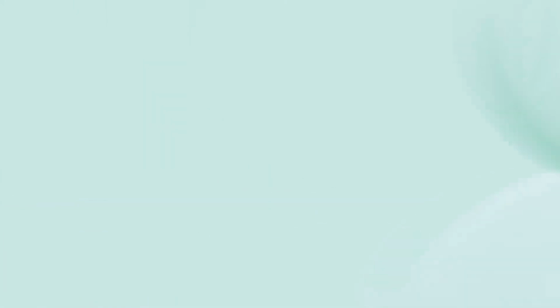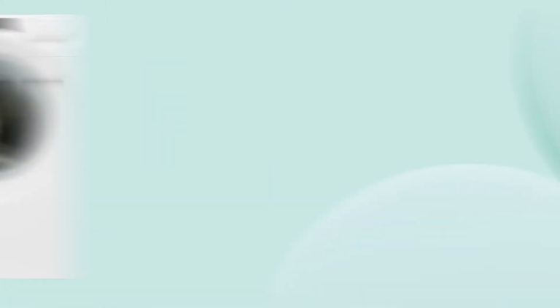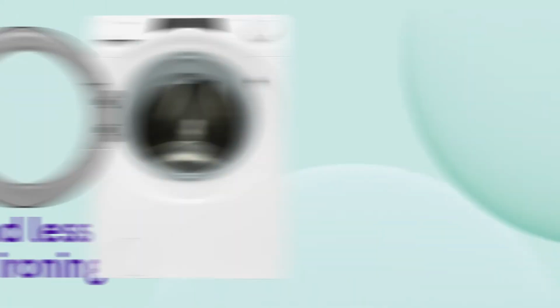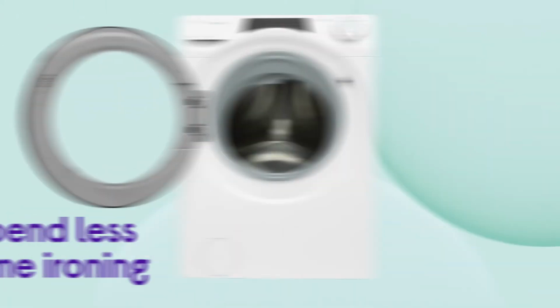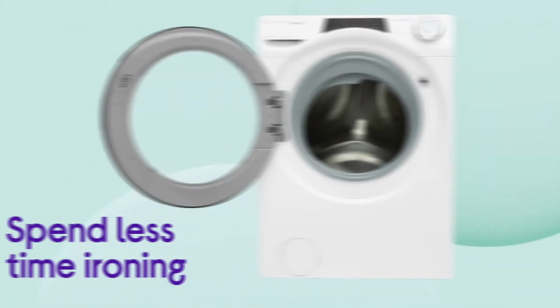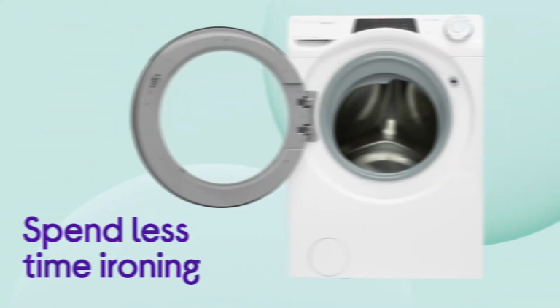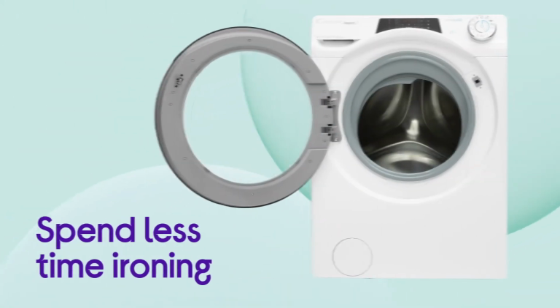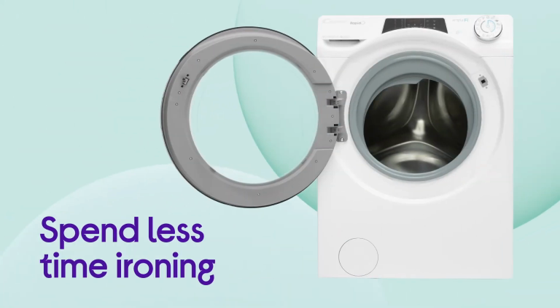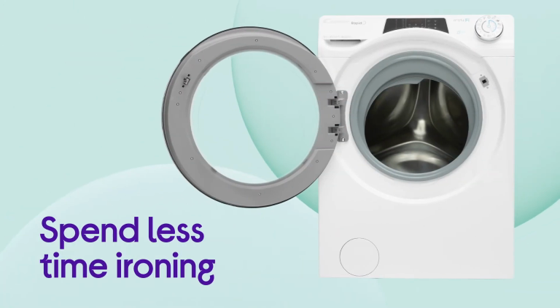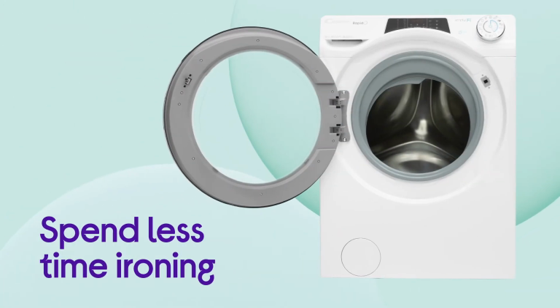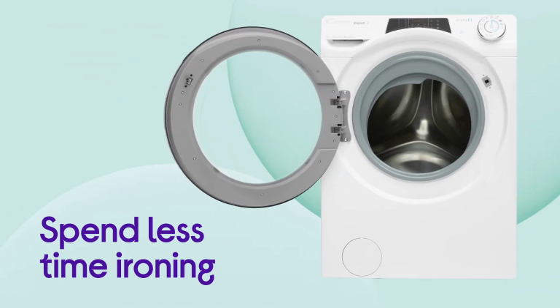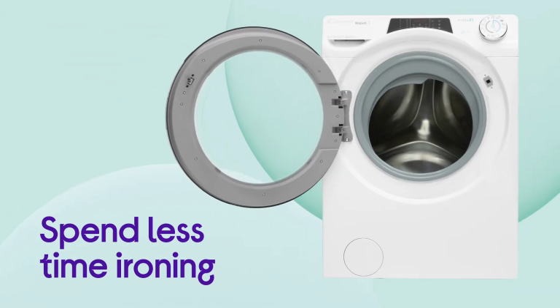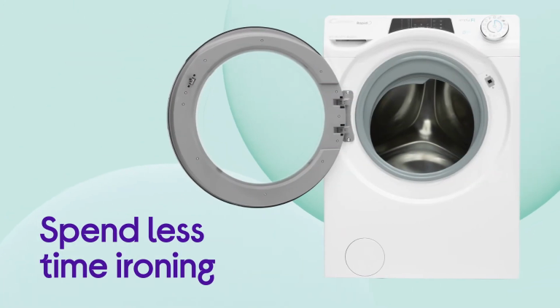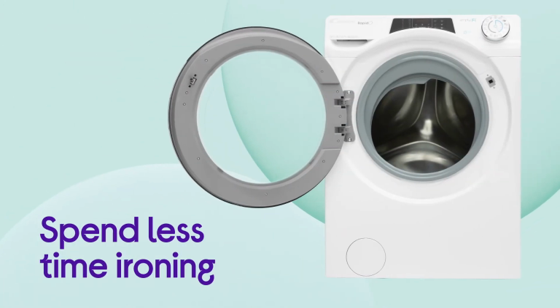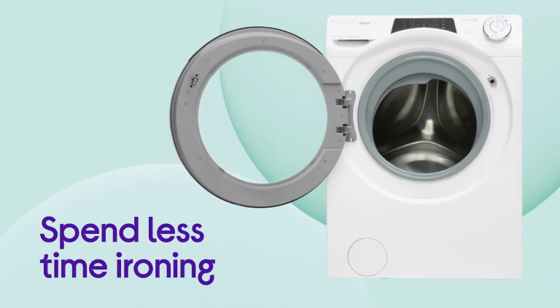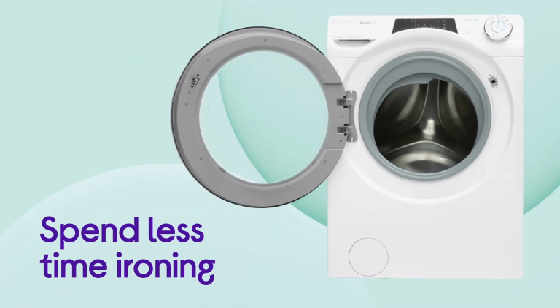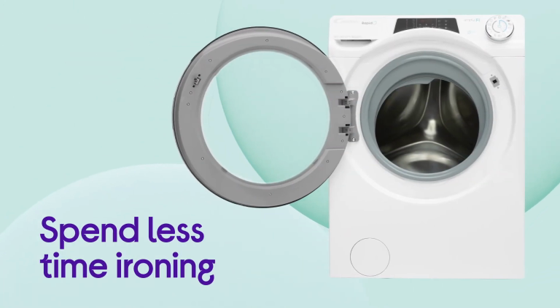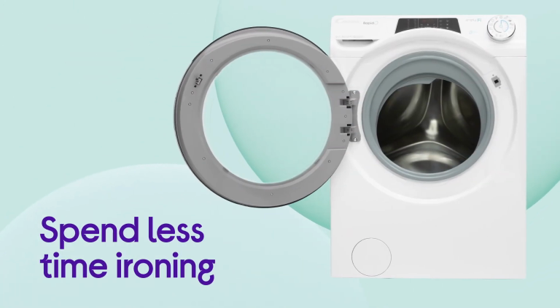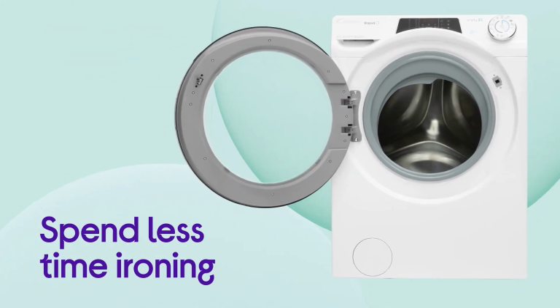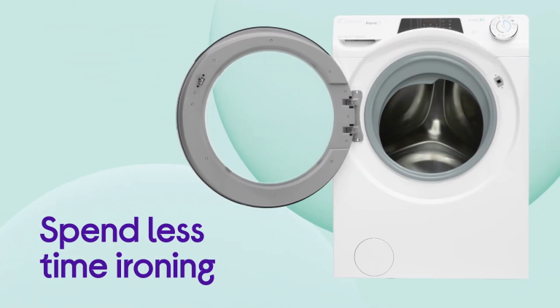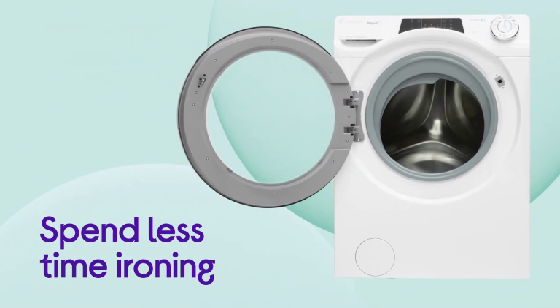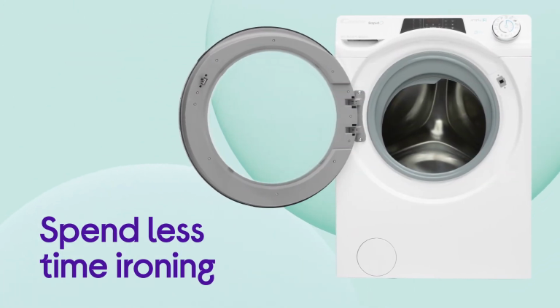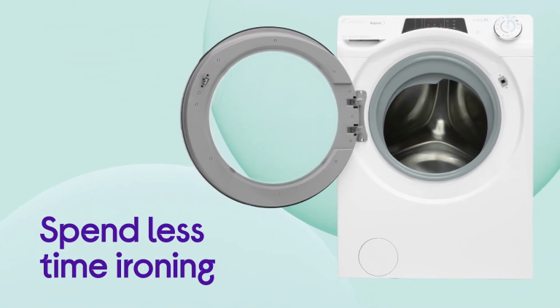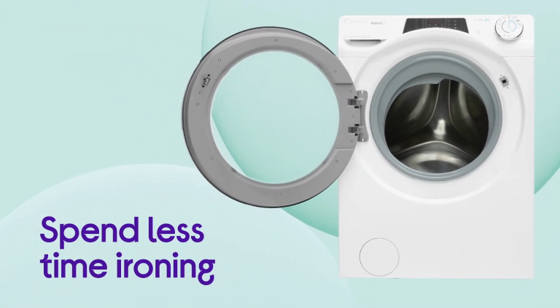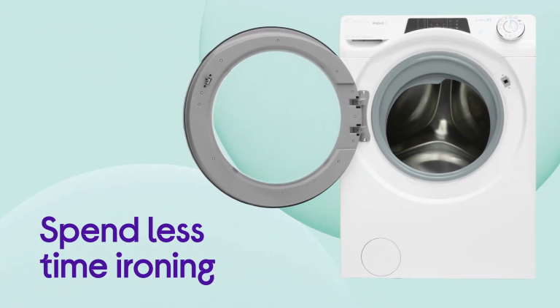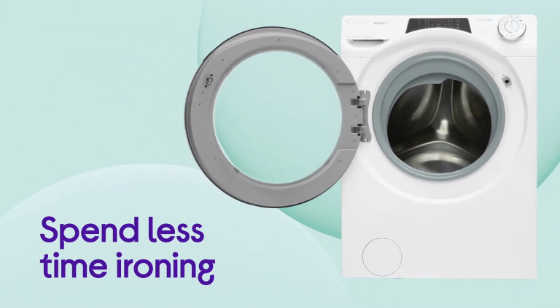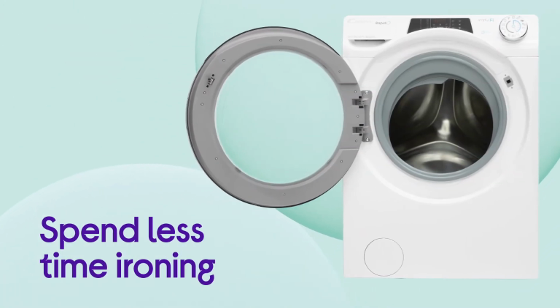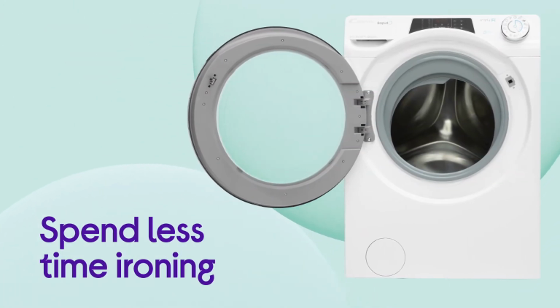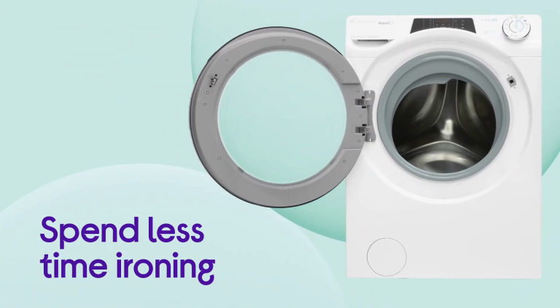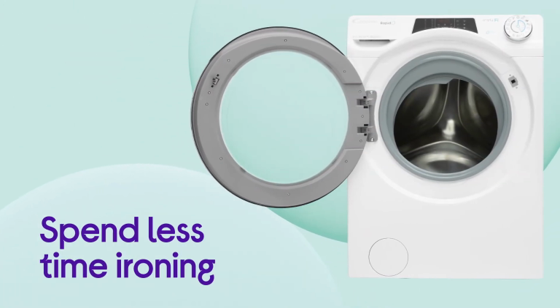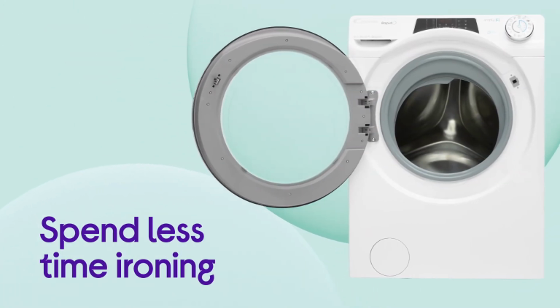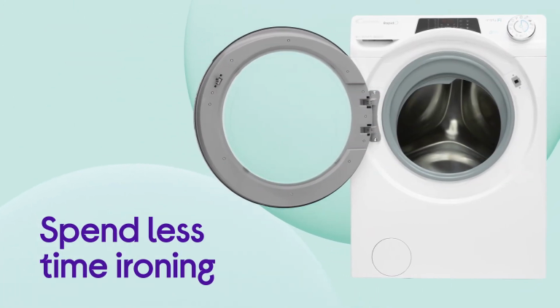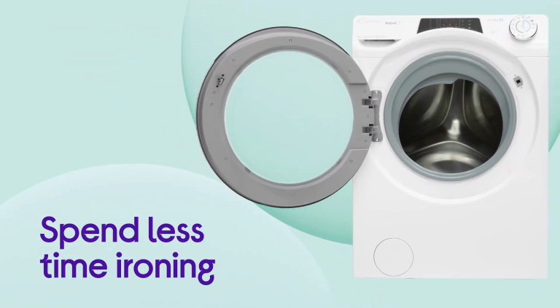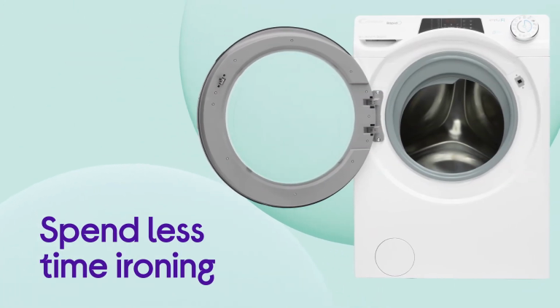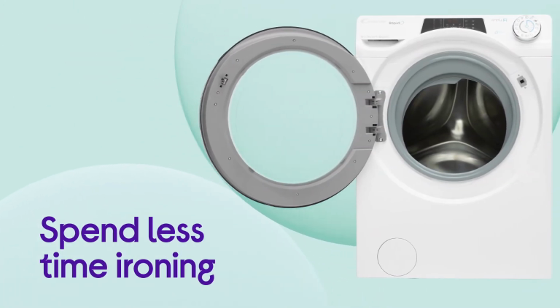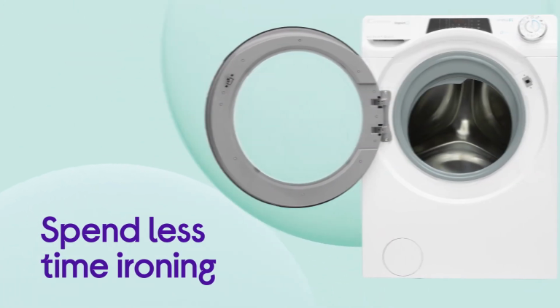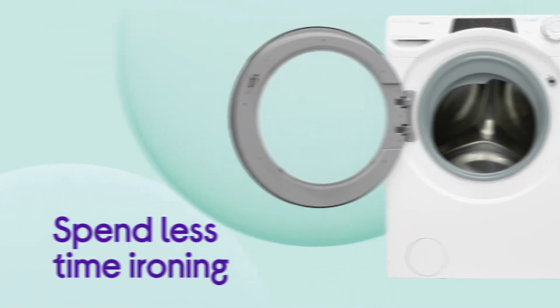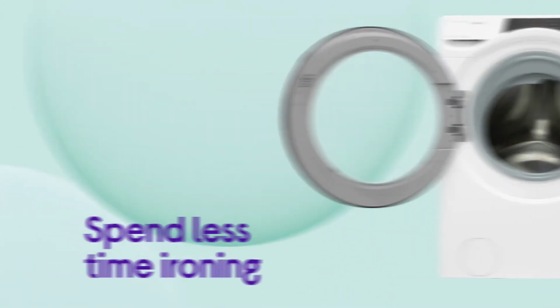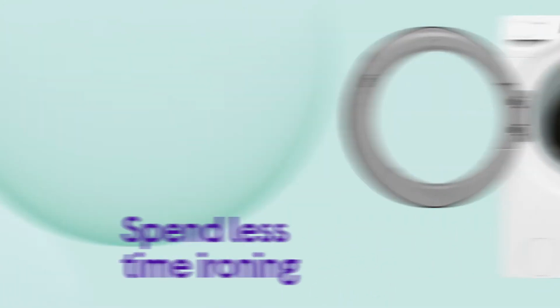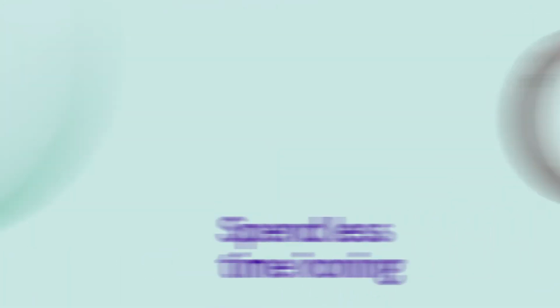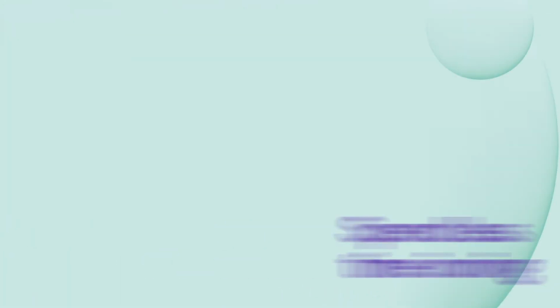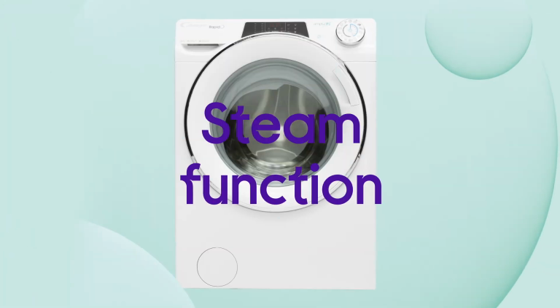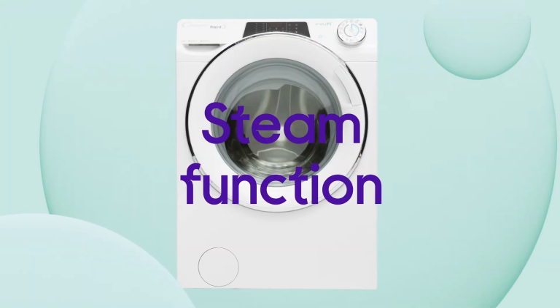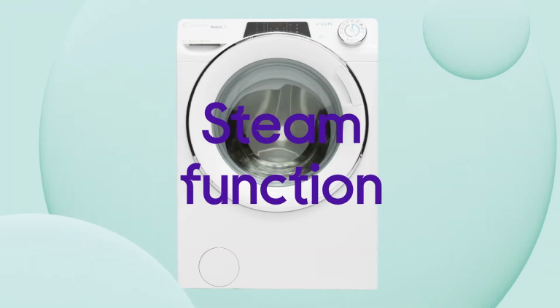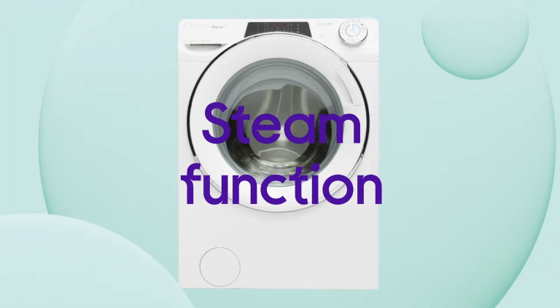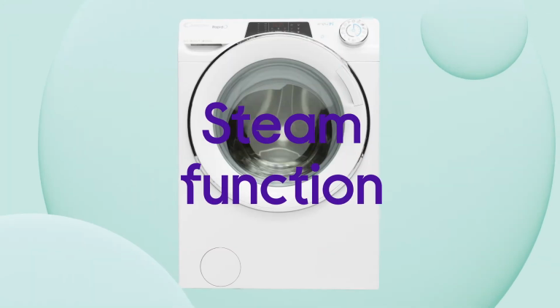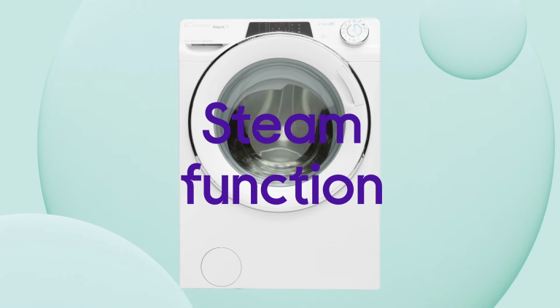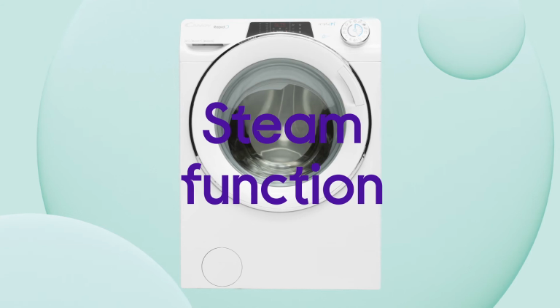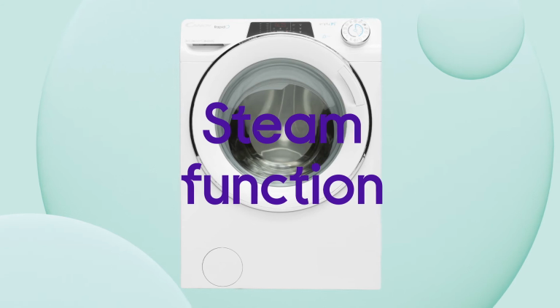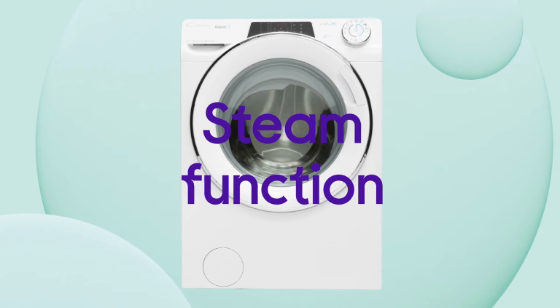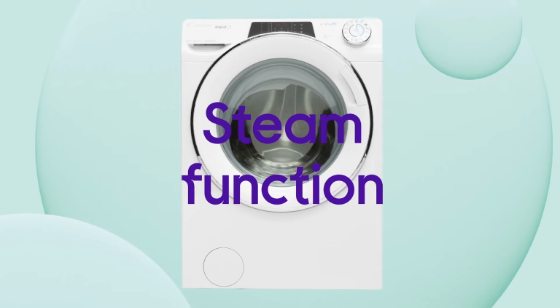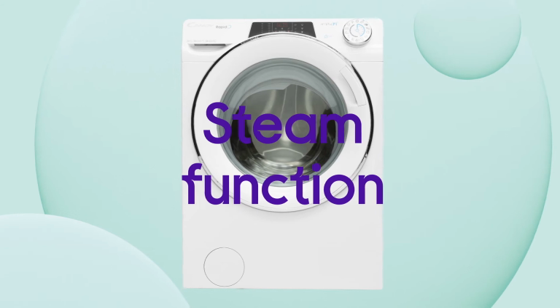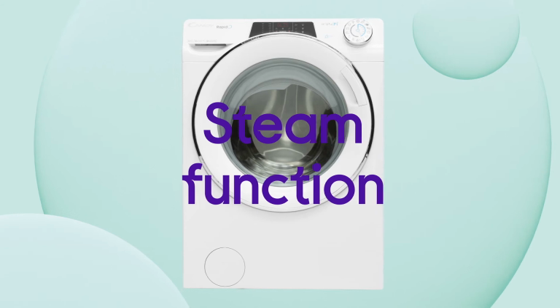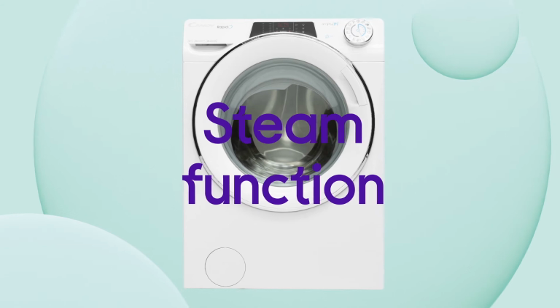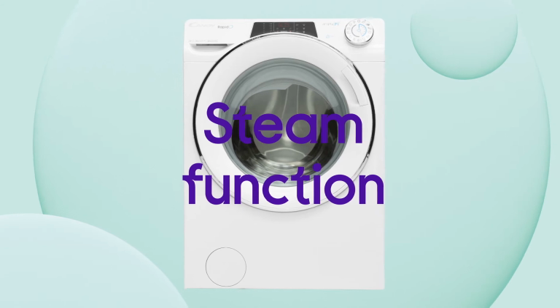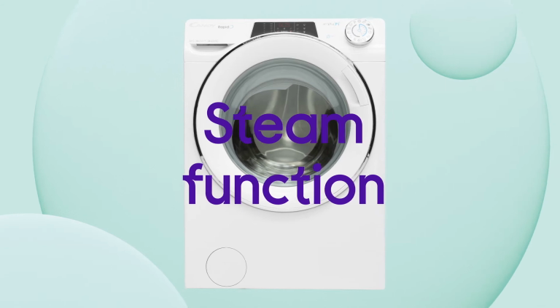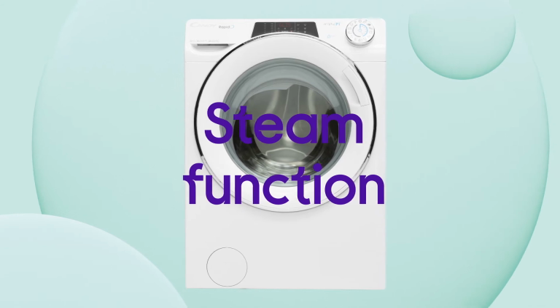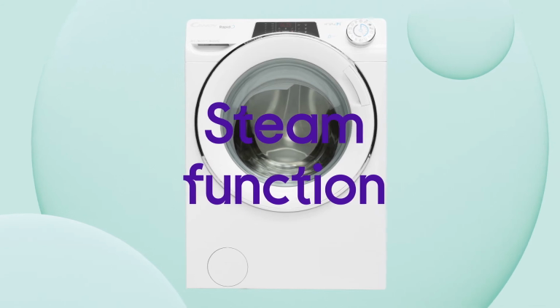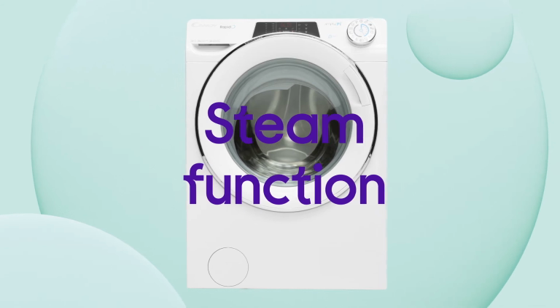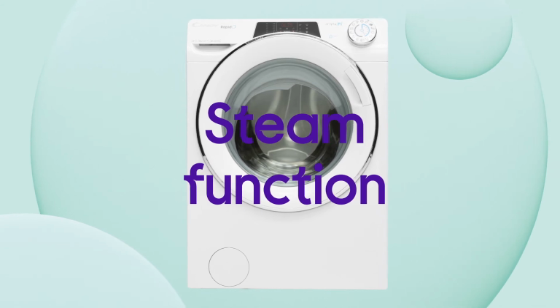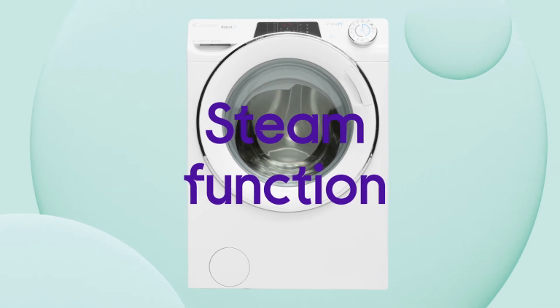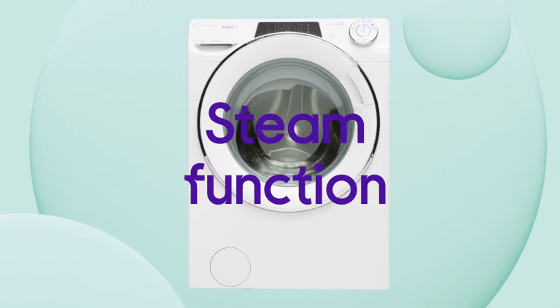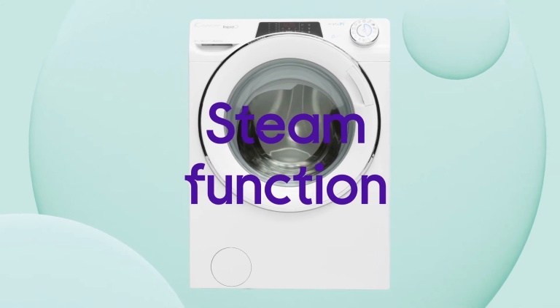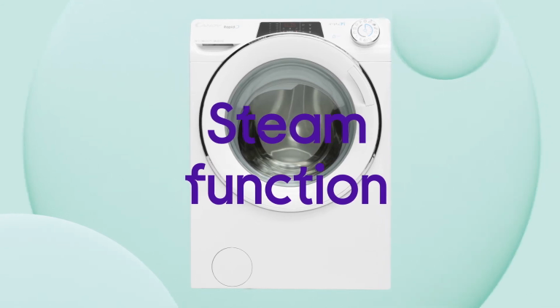Spend less time with an iron in your hand and freshen up your clothes to keep them smelling great with the handy steam function.